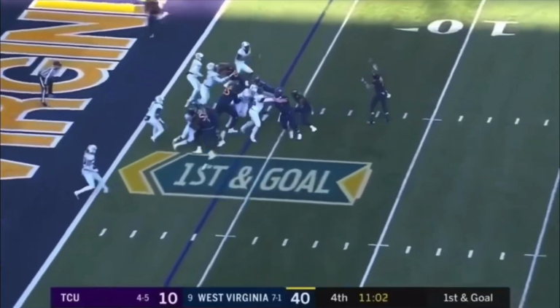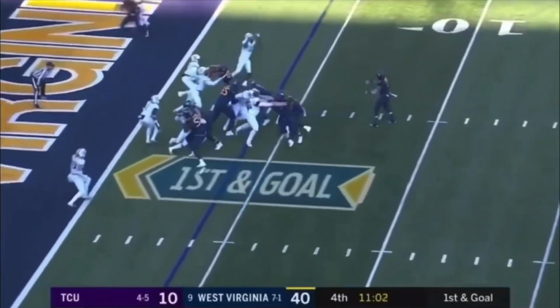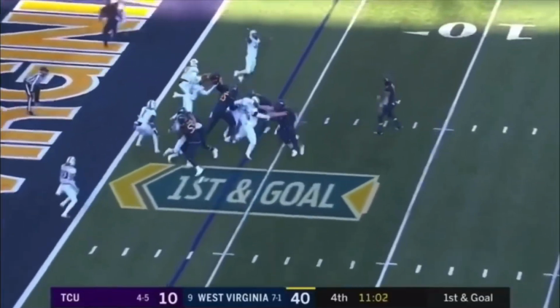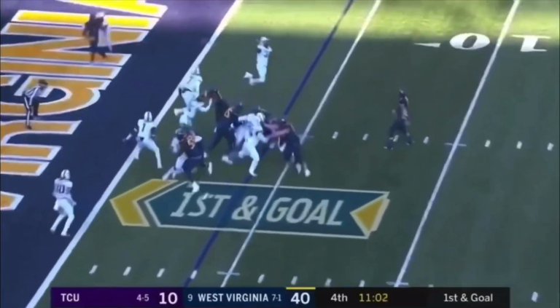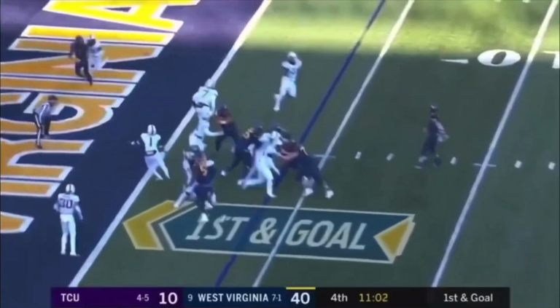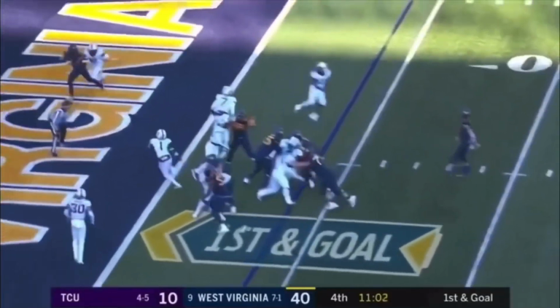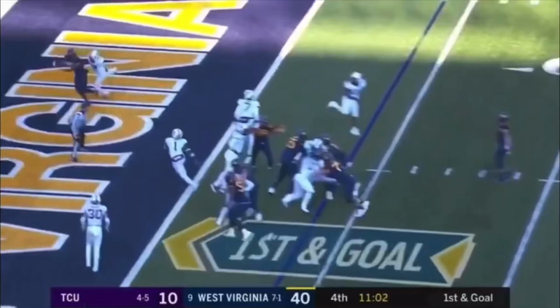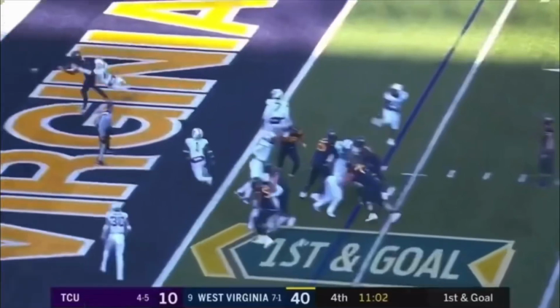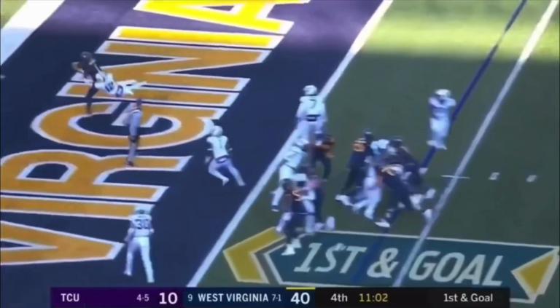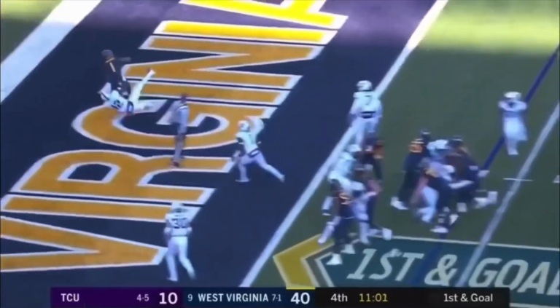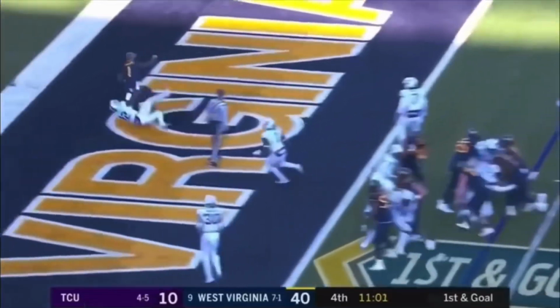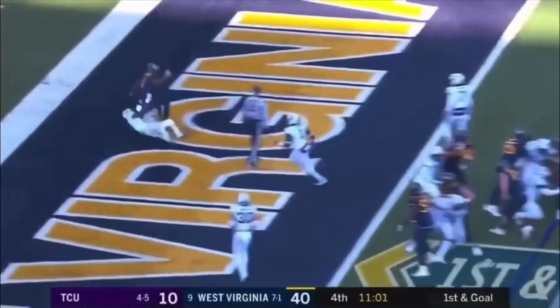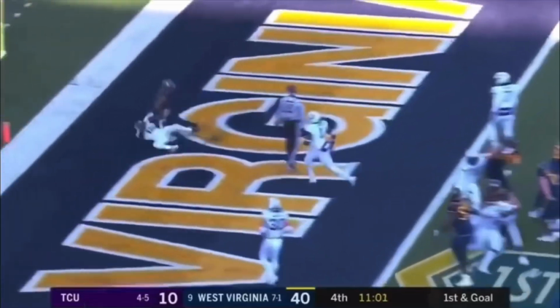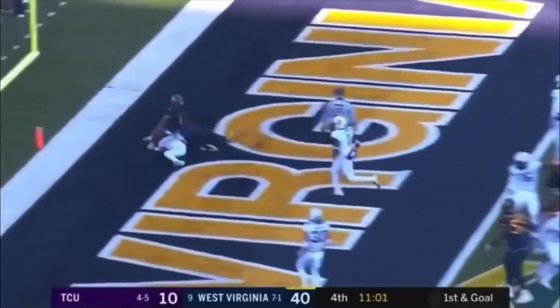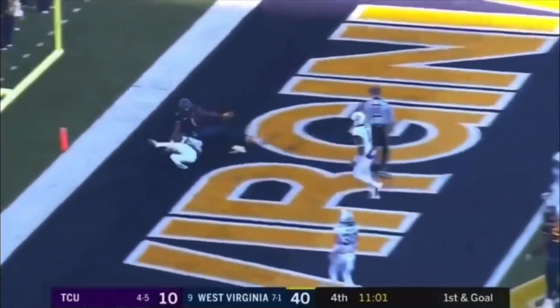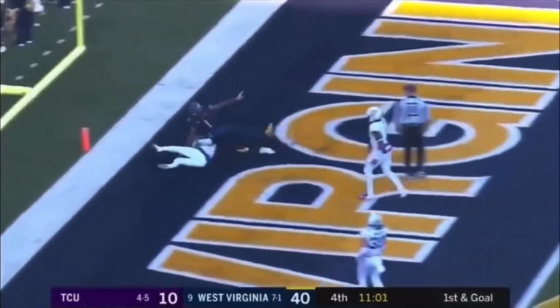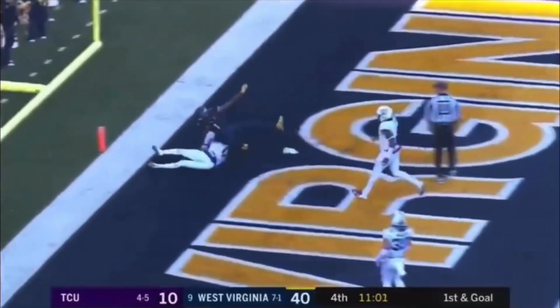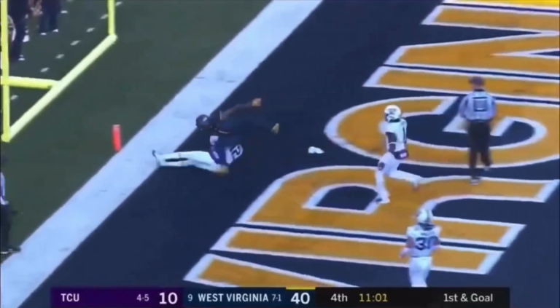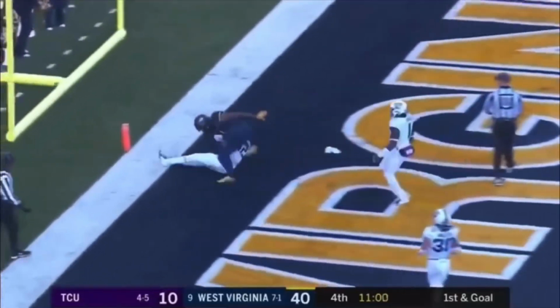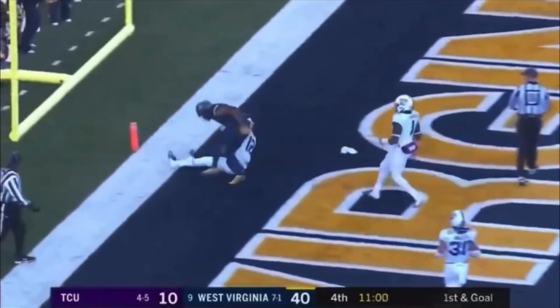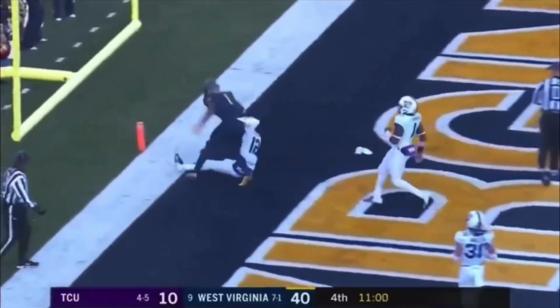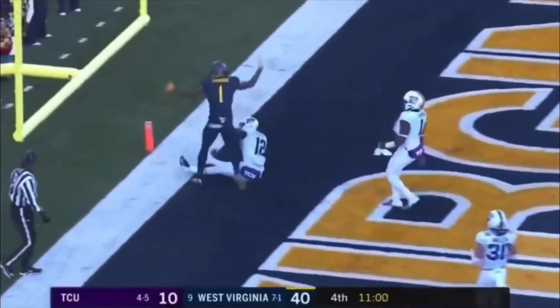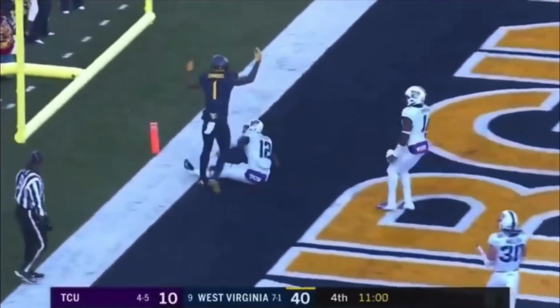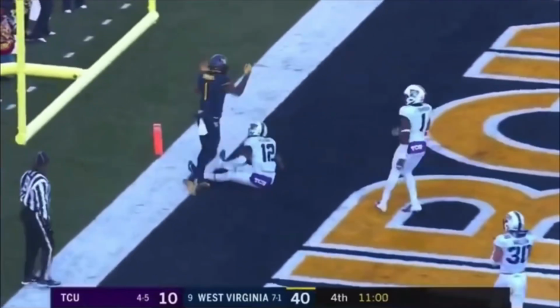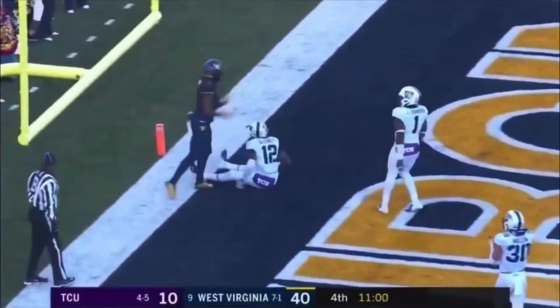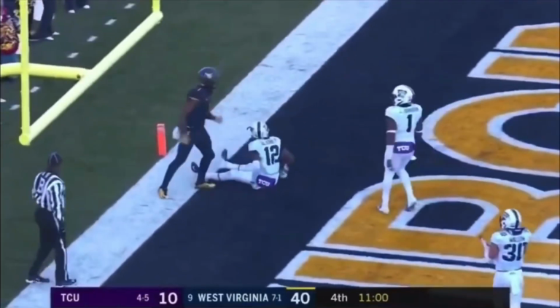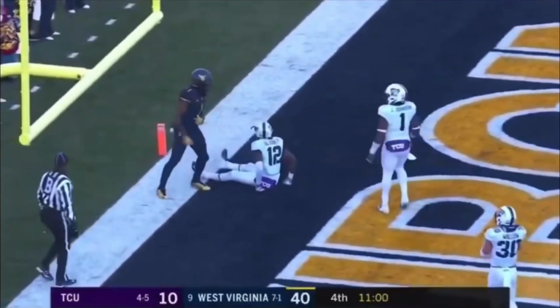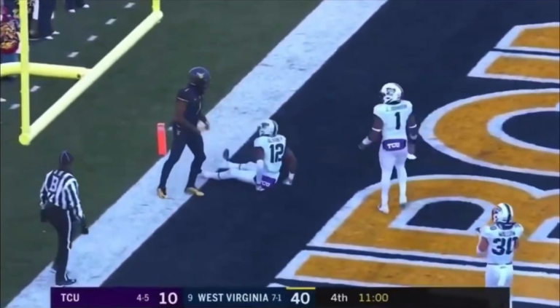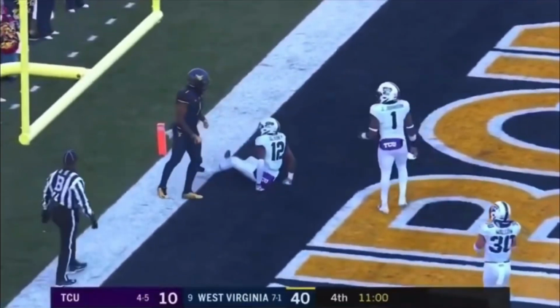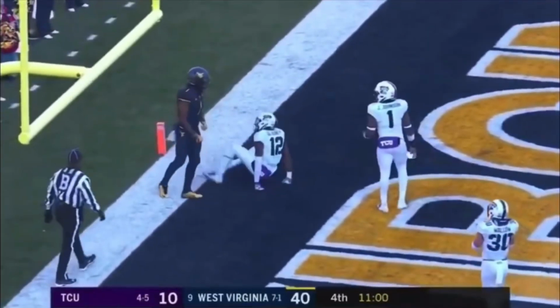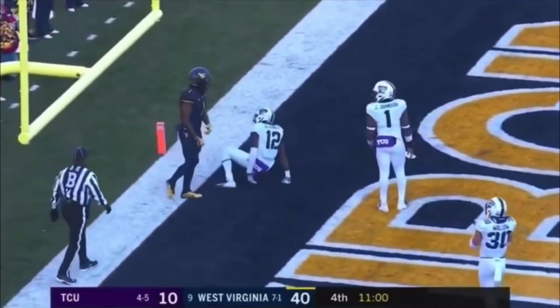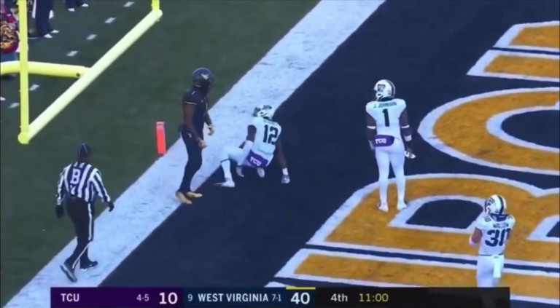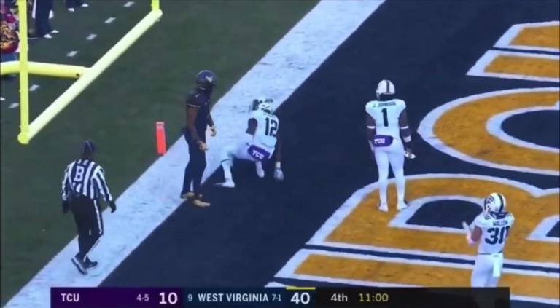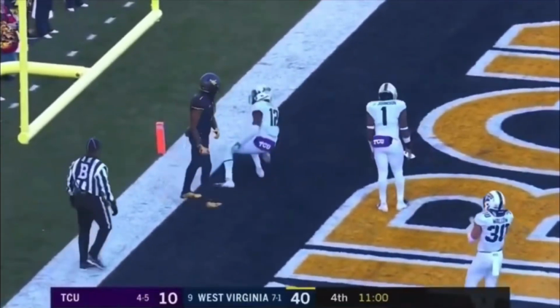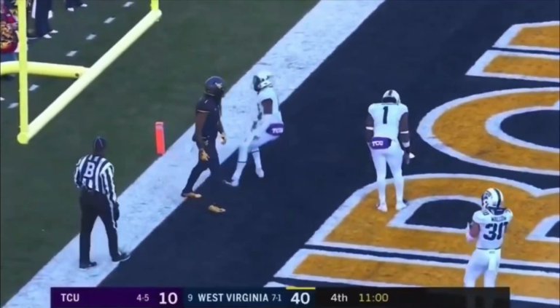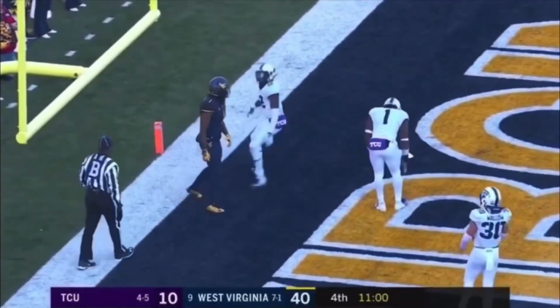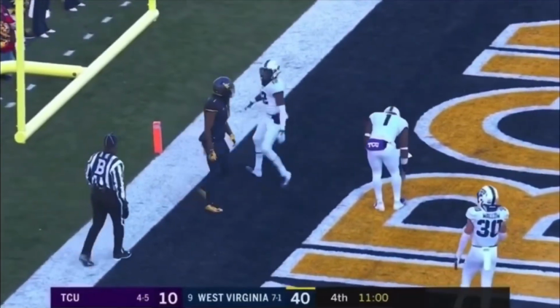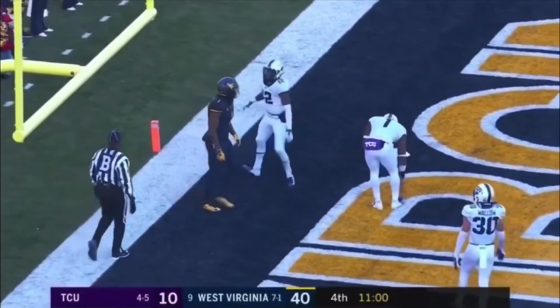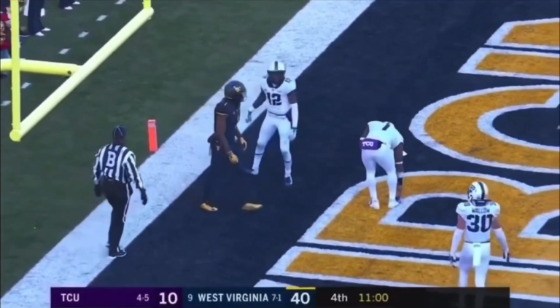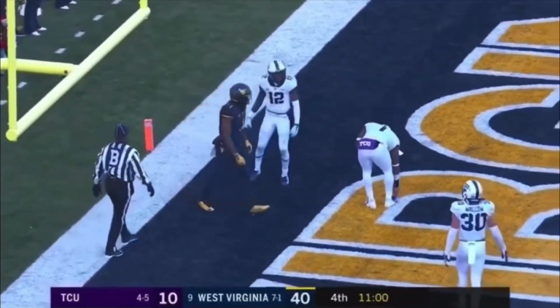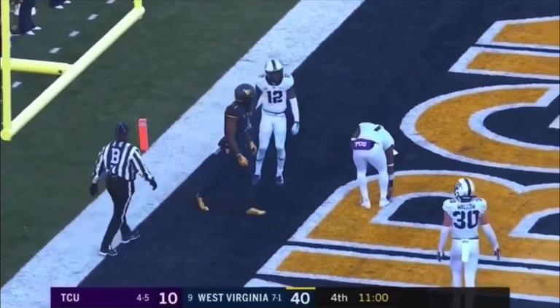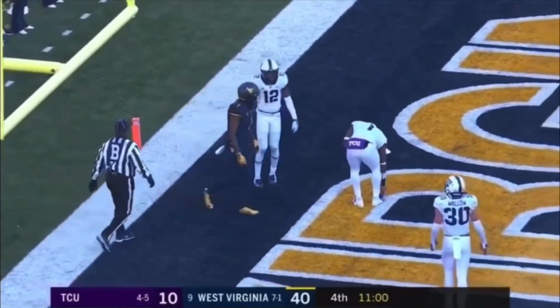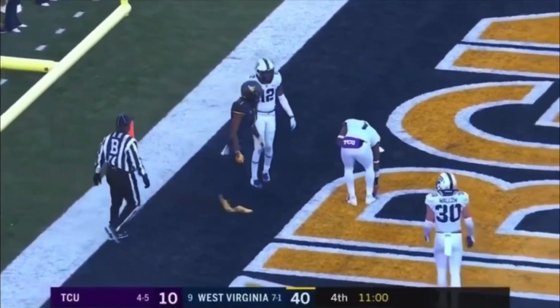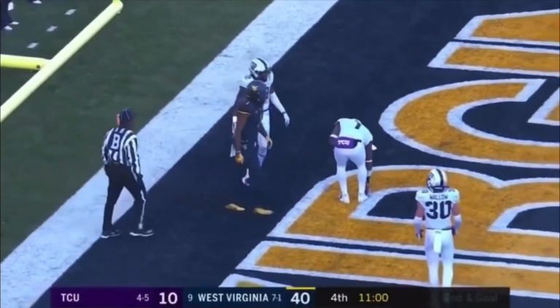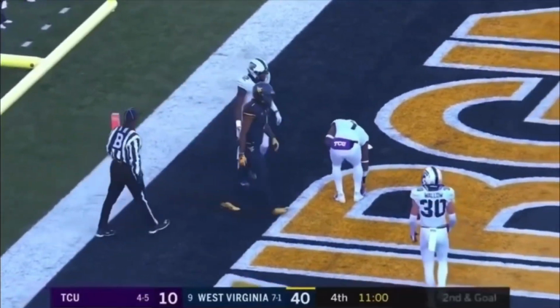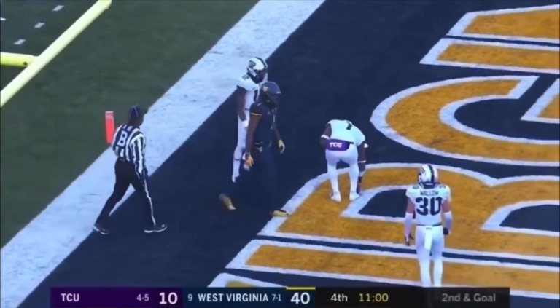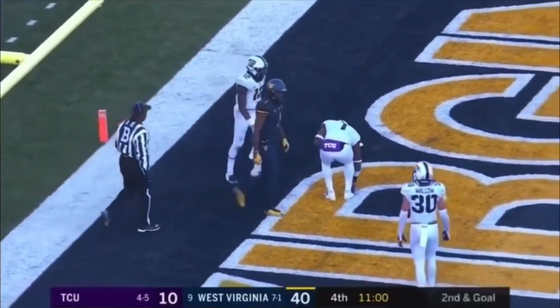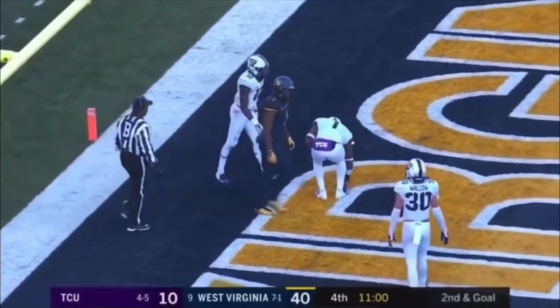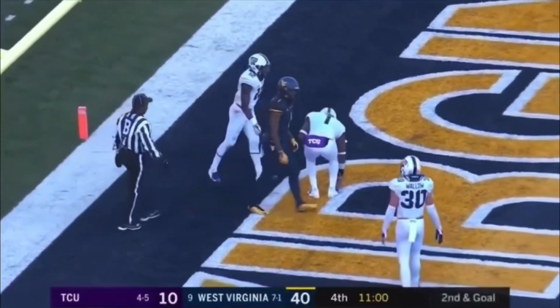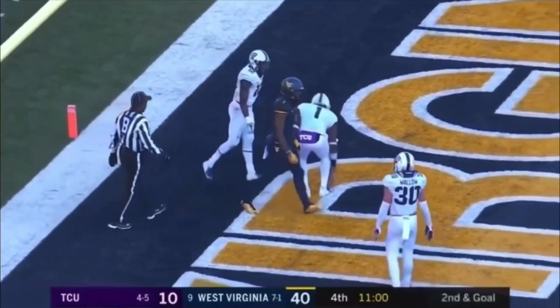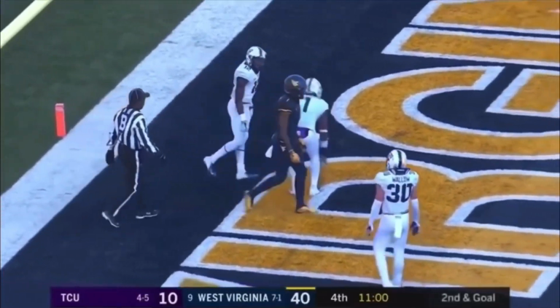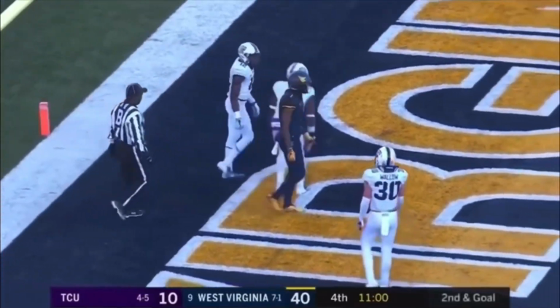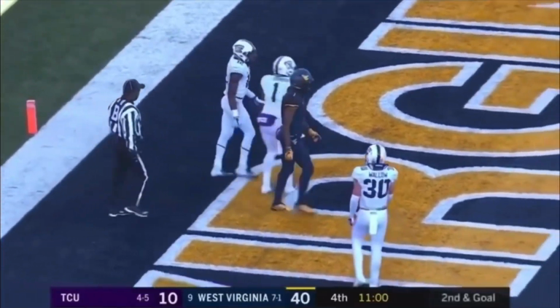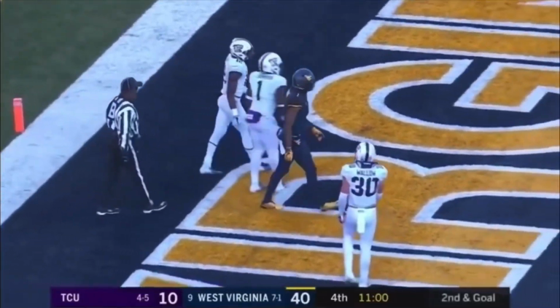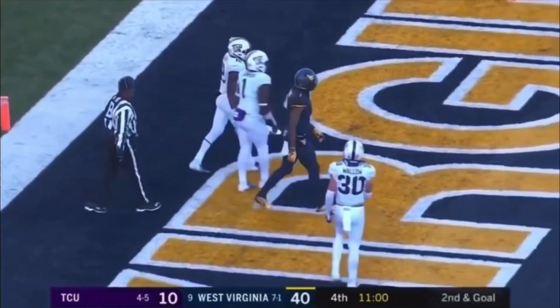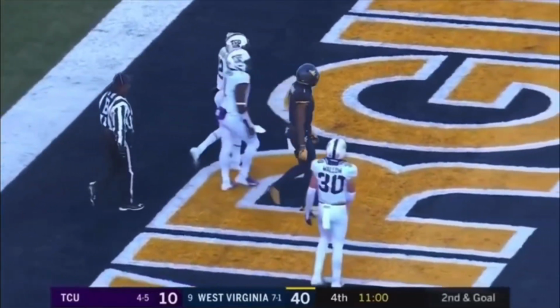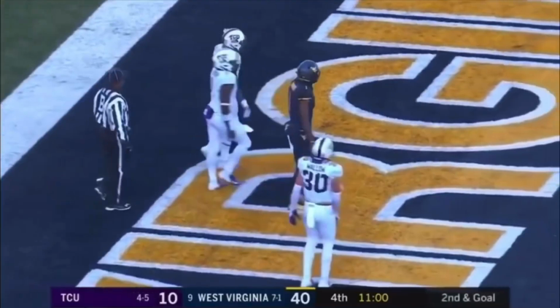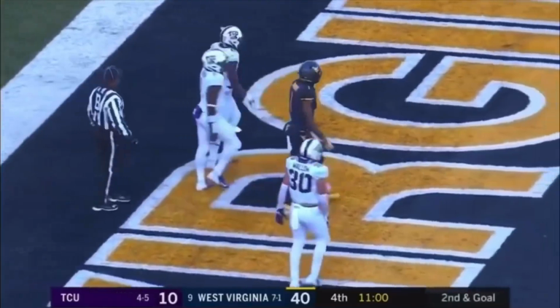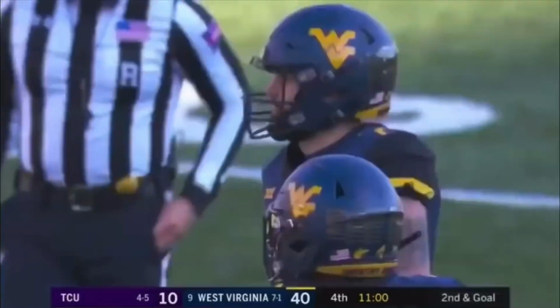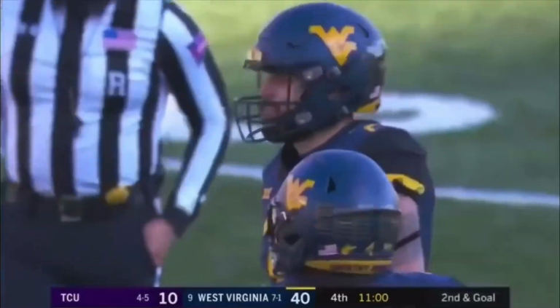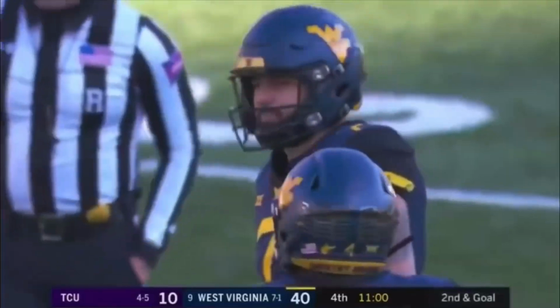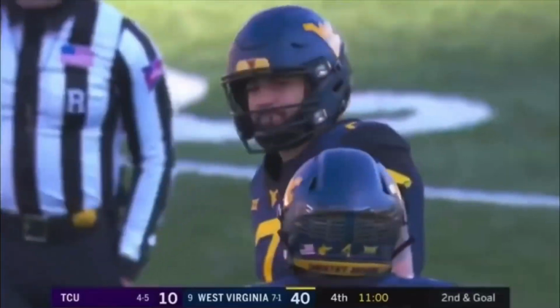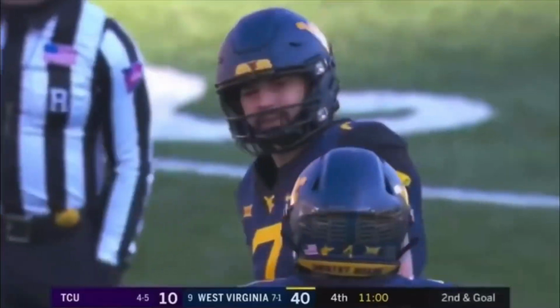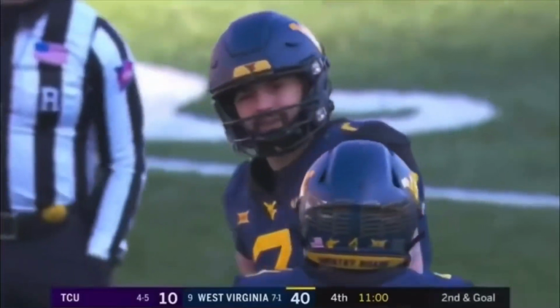Greer — incomplete. No flag. Attempt for T.J. Simmons. Gladney there on the cover.